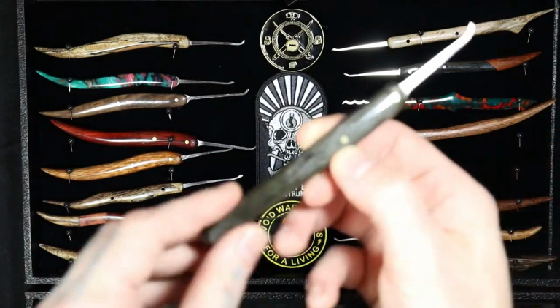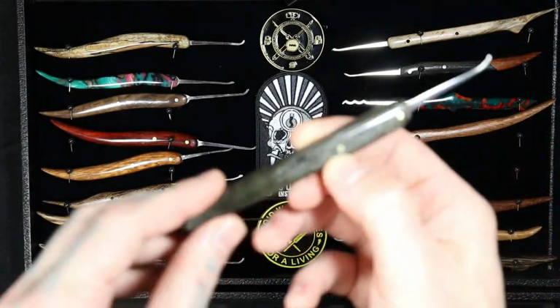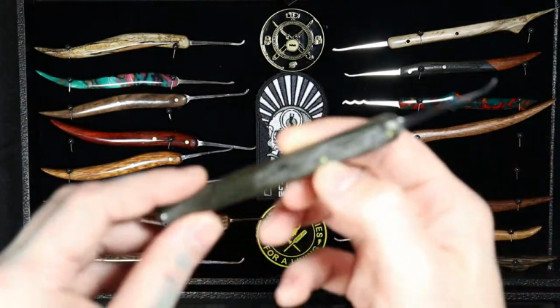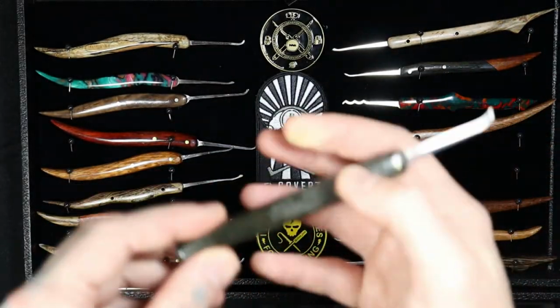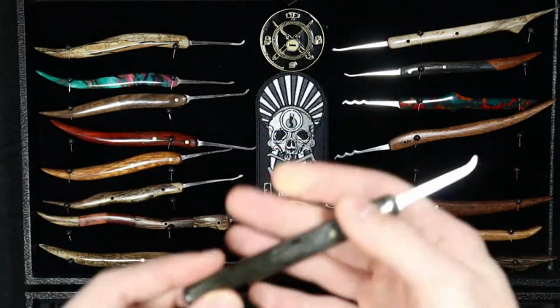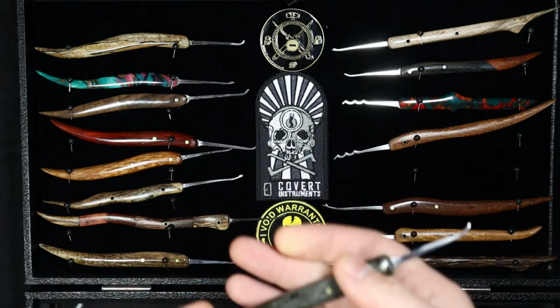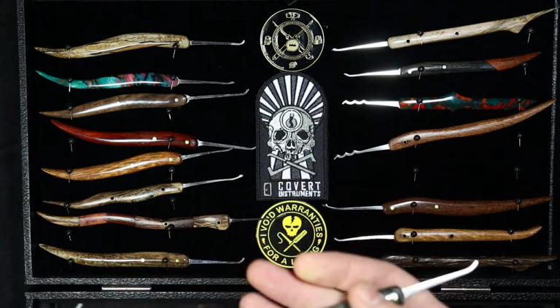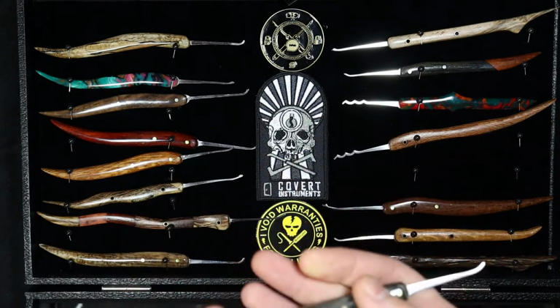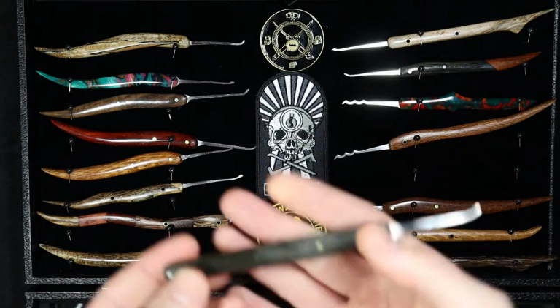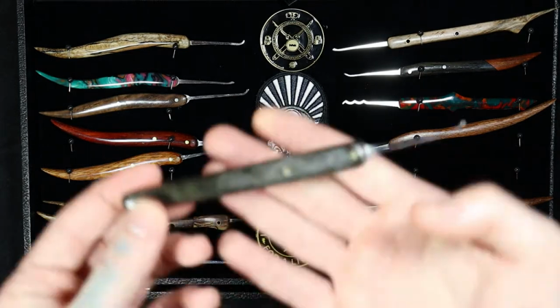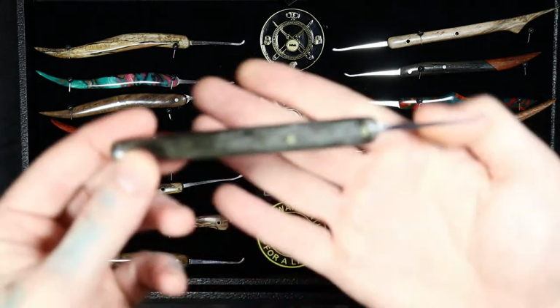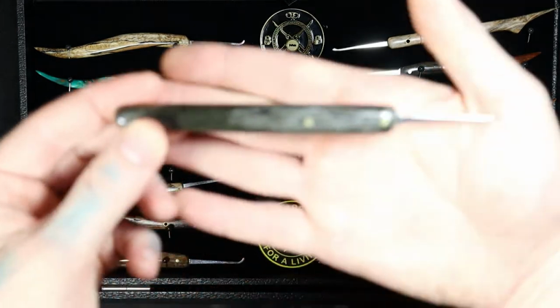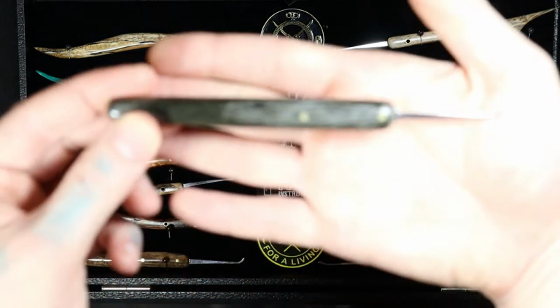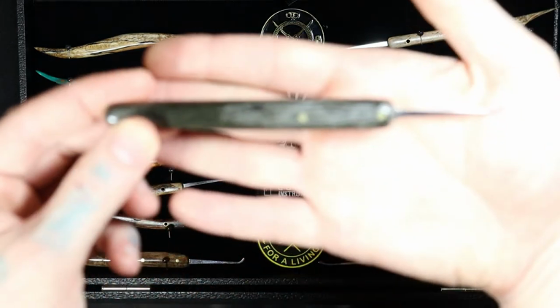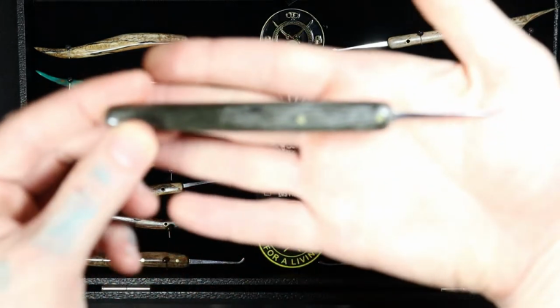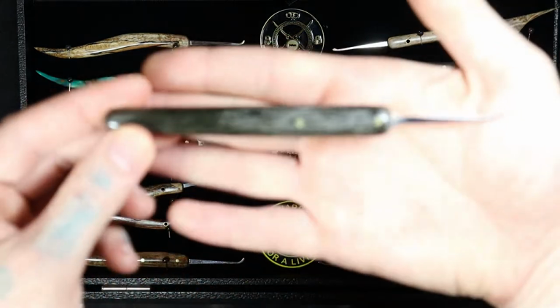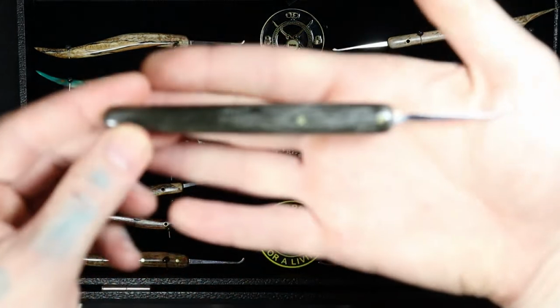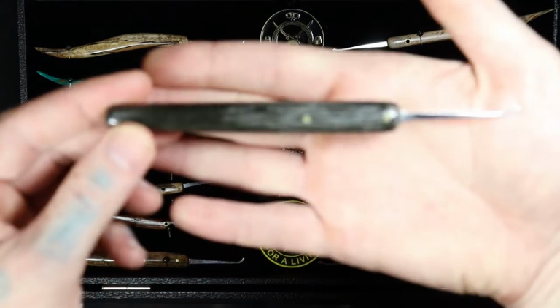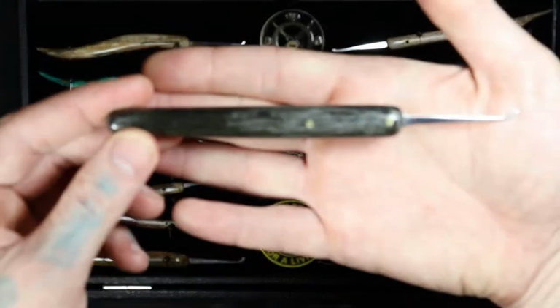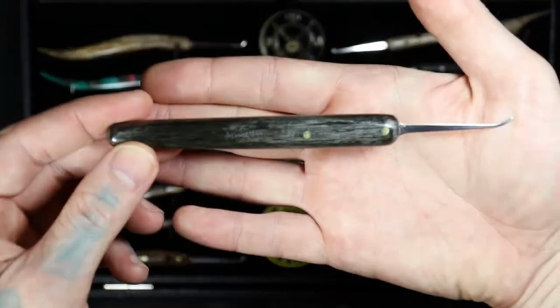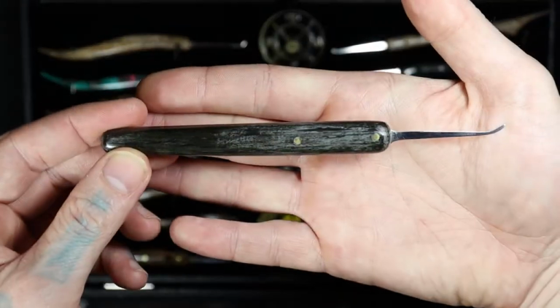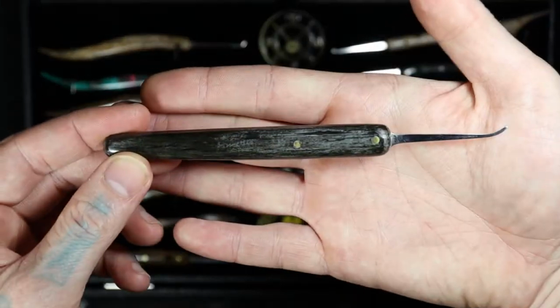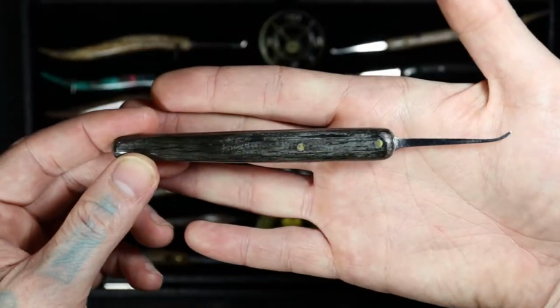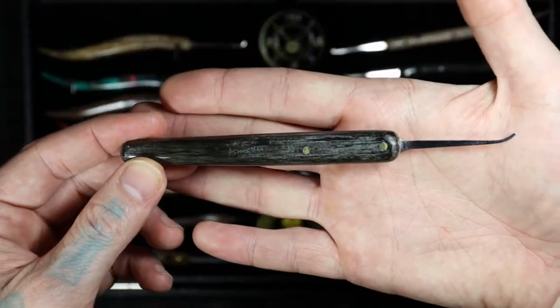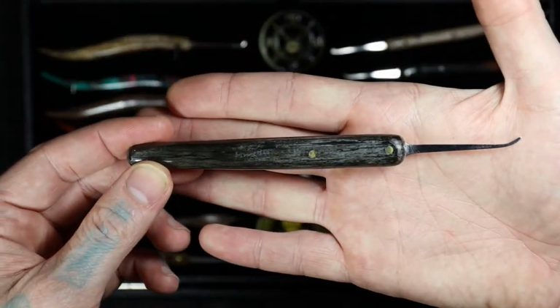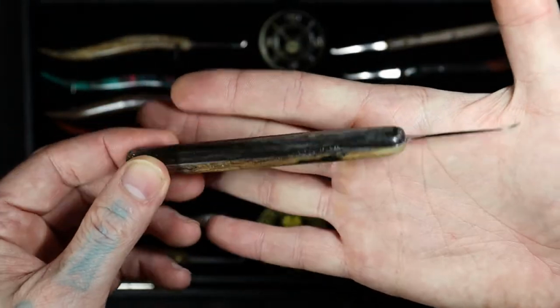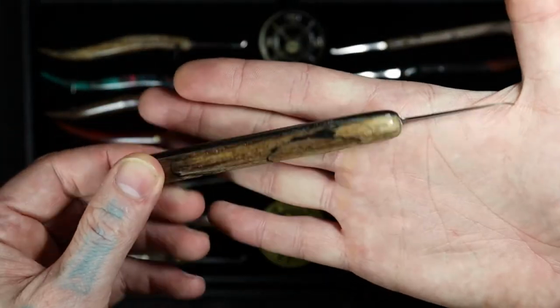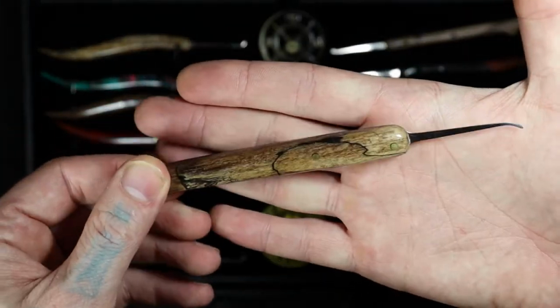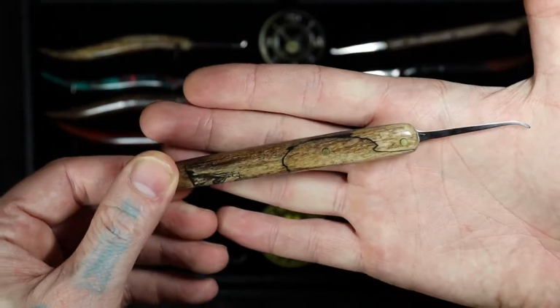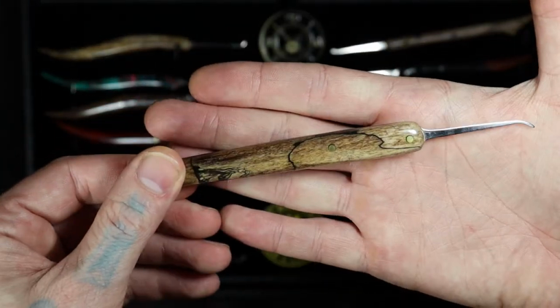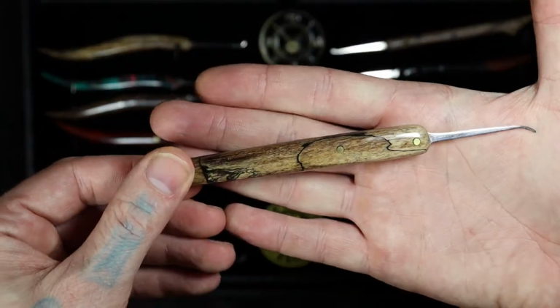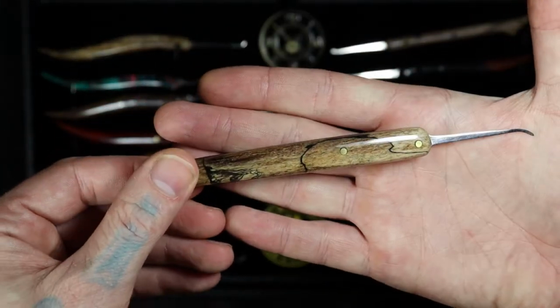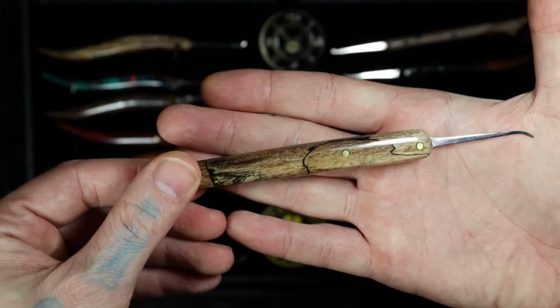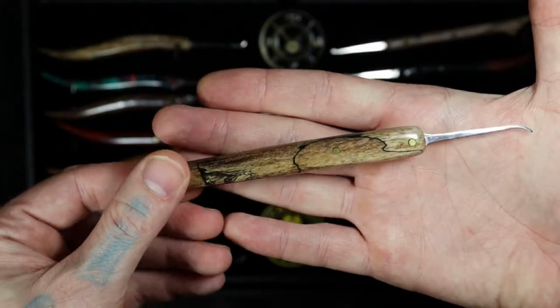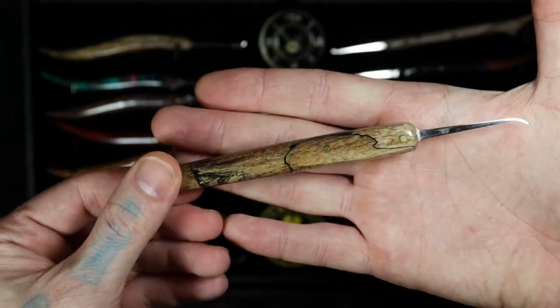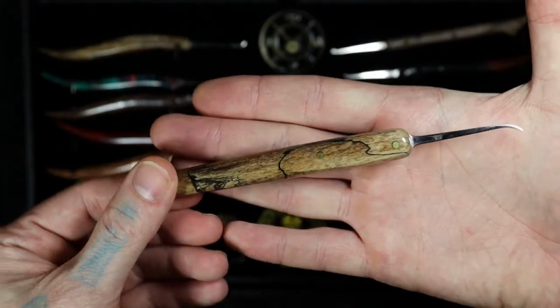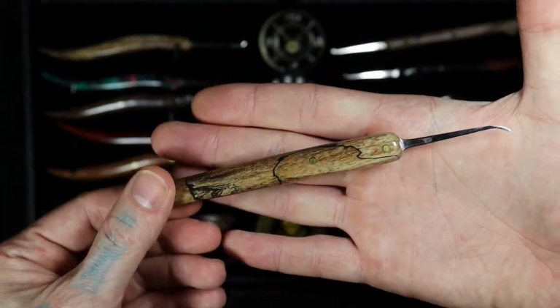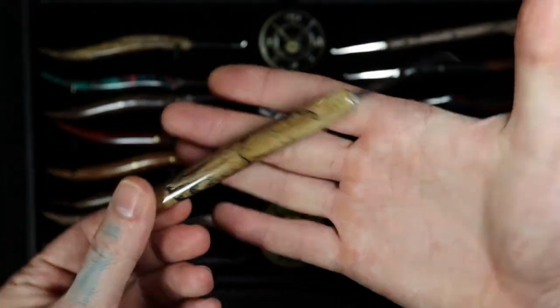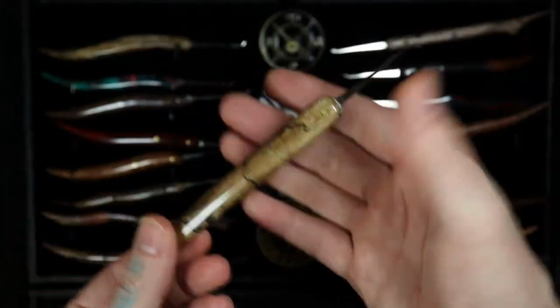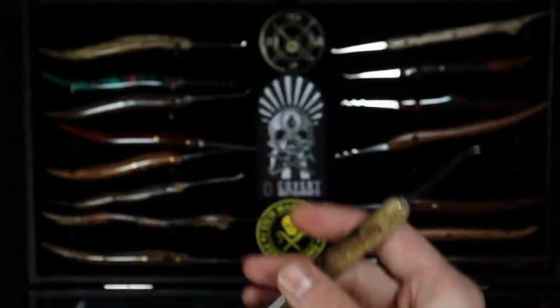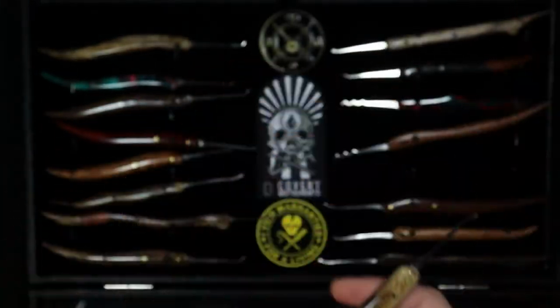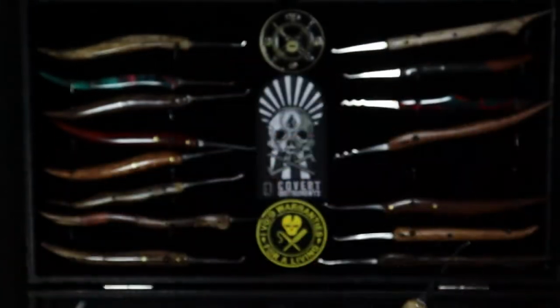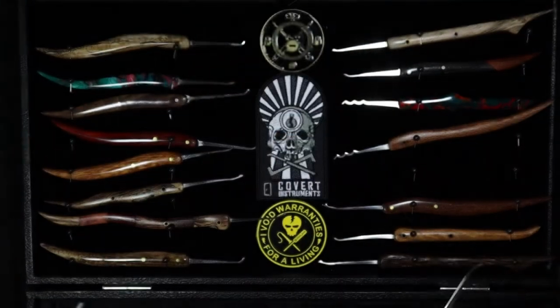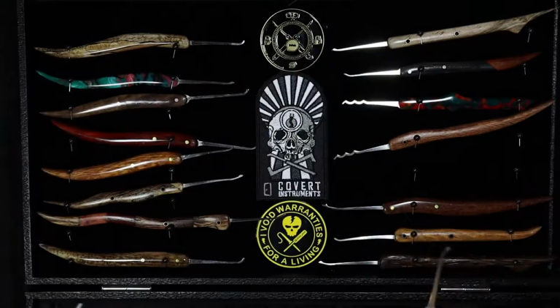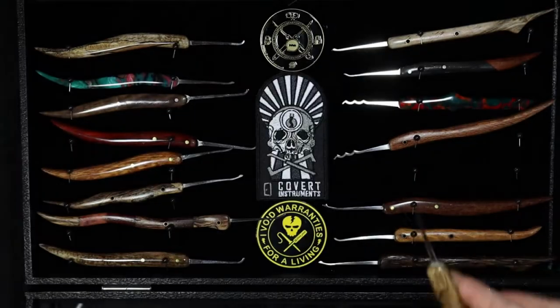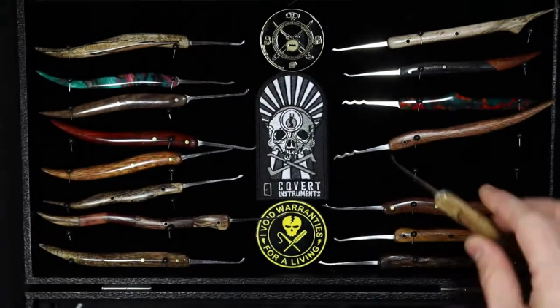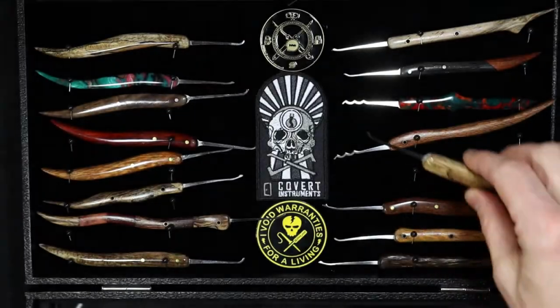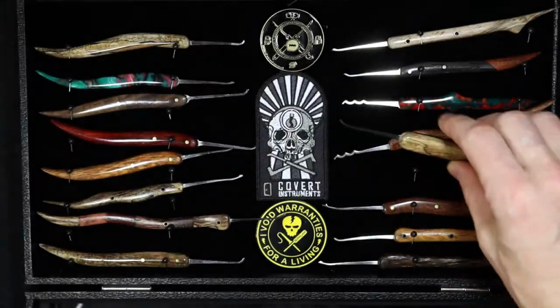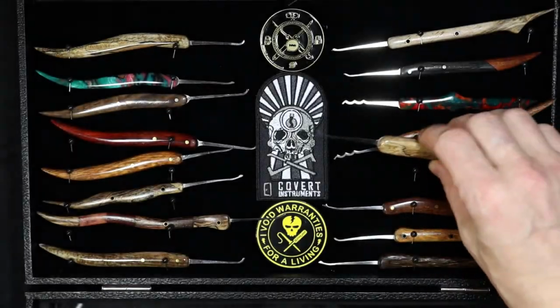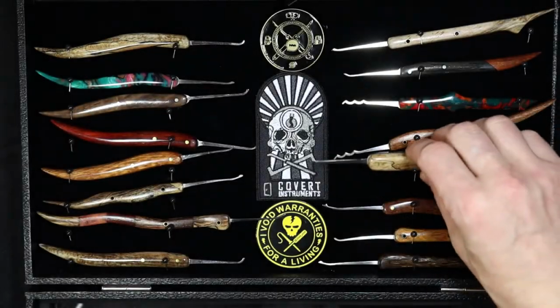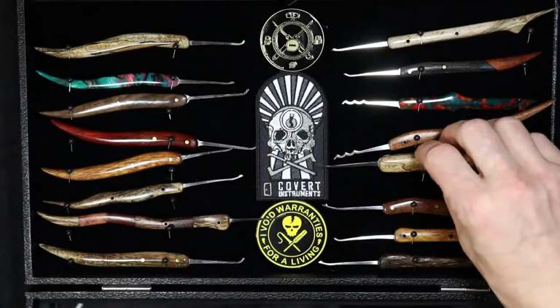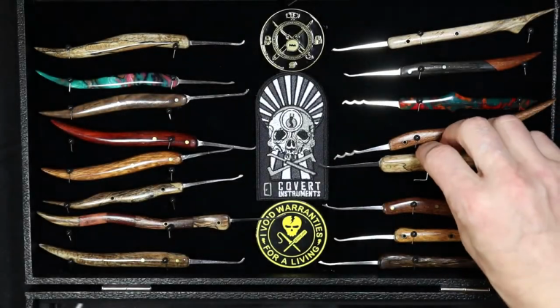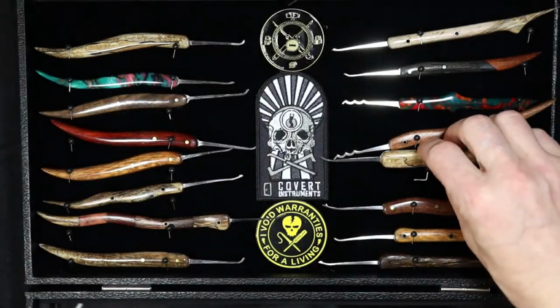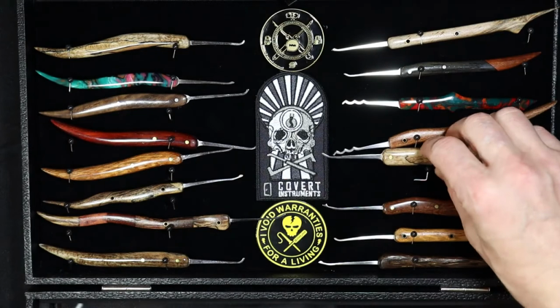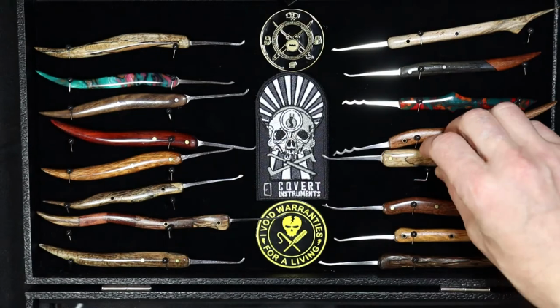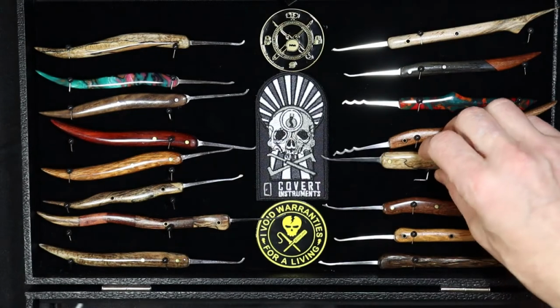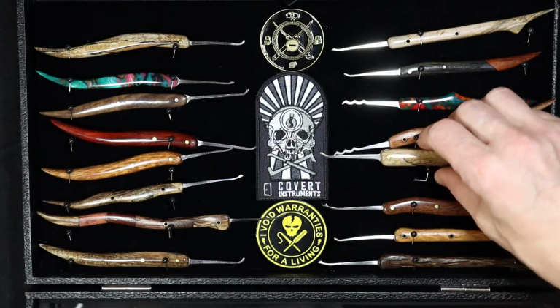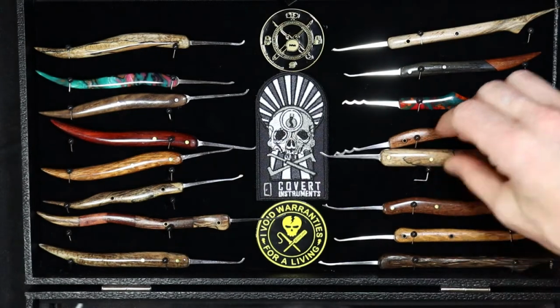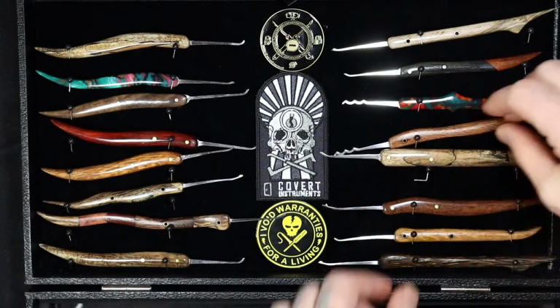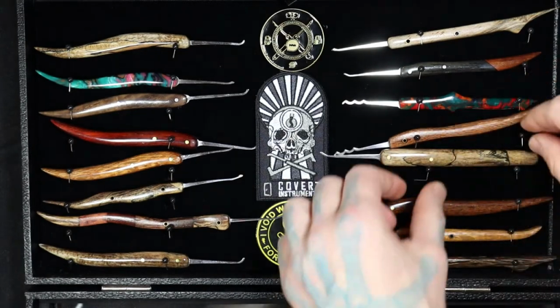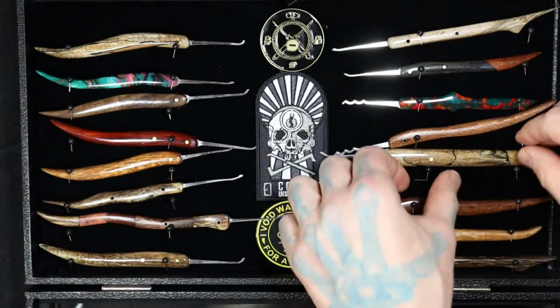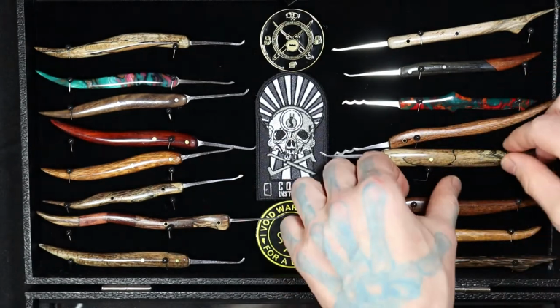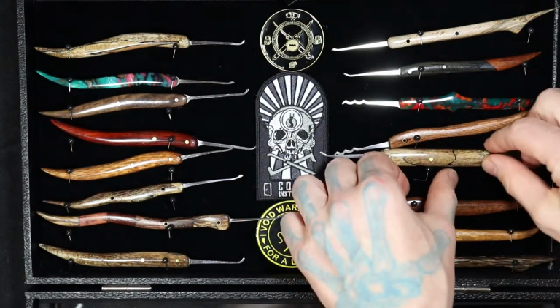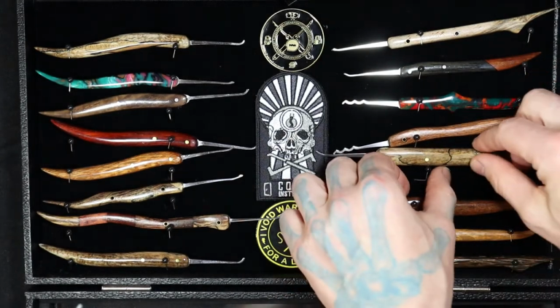Here's another one of my black bog oak and leopard wood picks — I made two of those same ones.